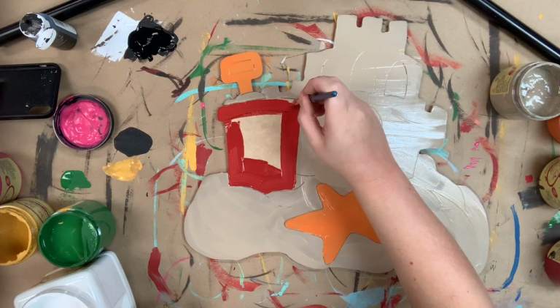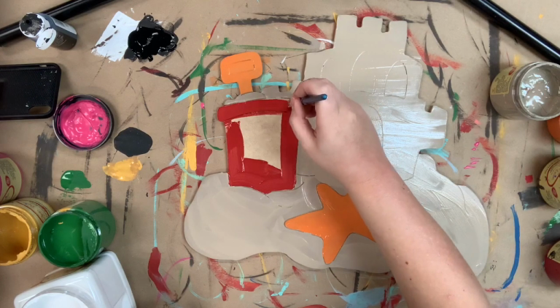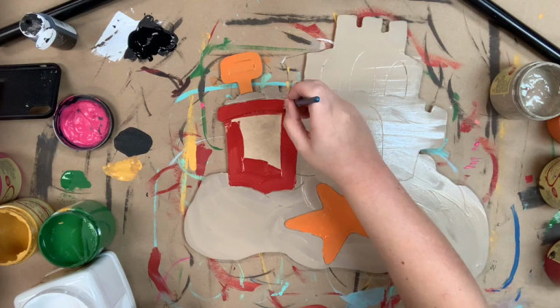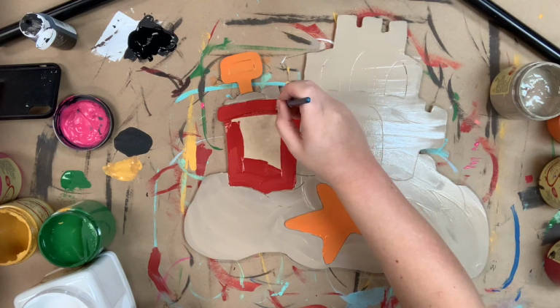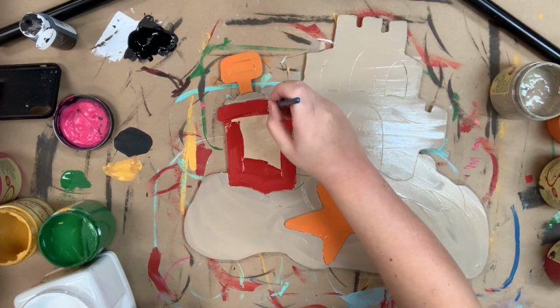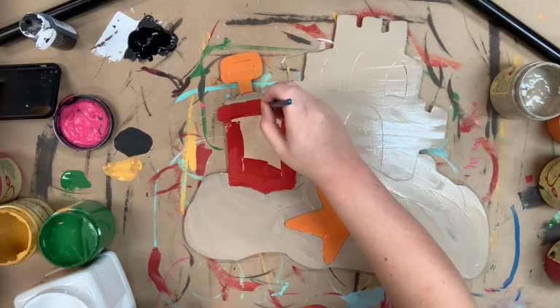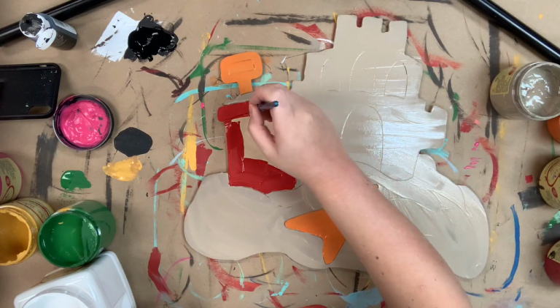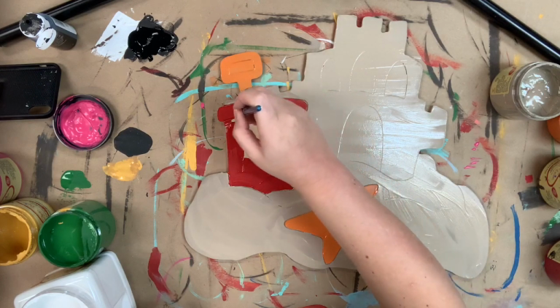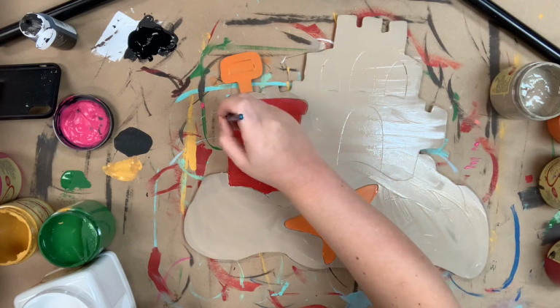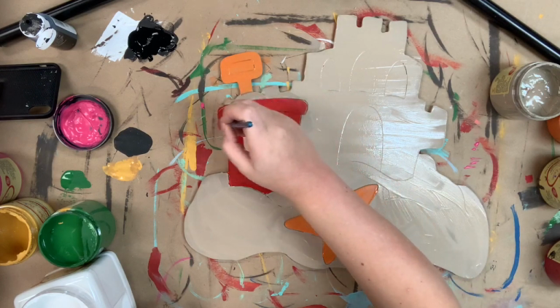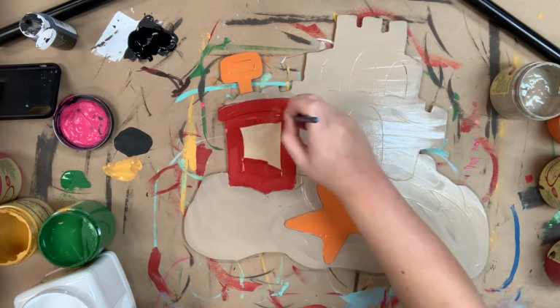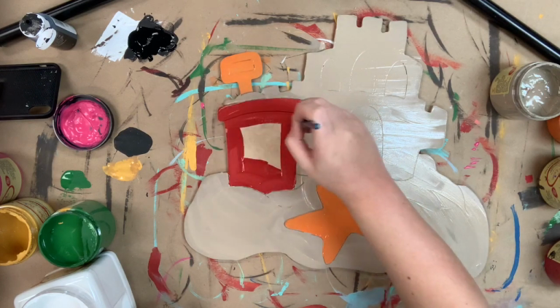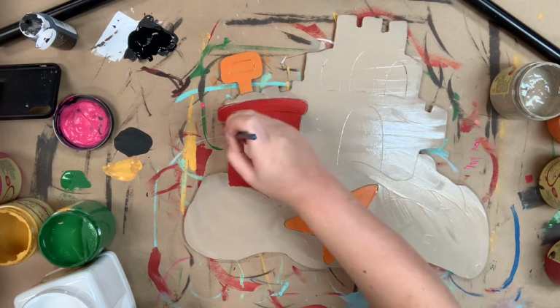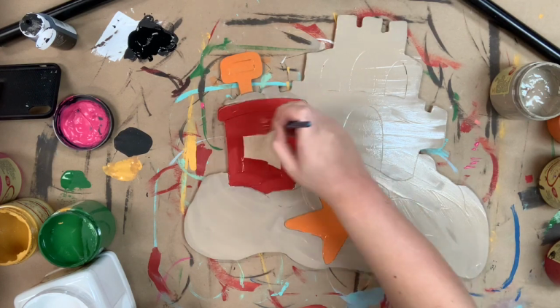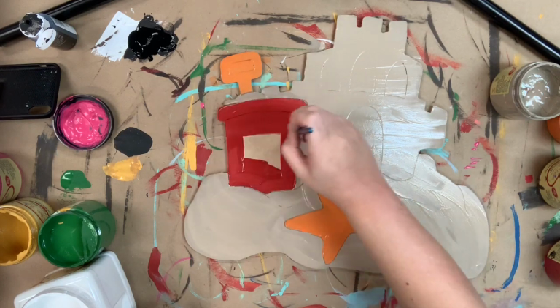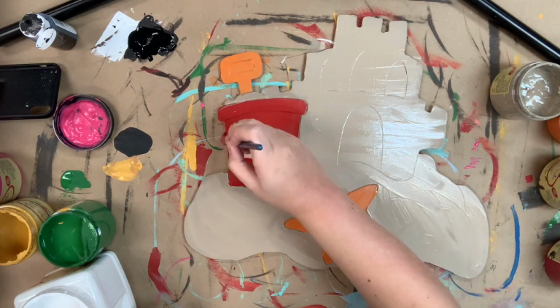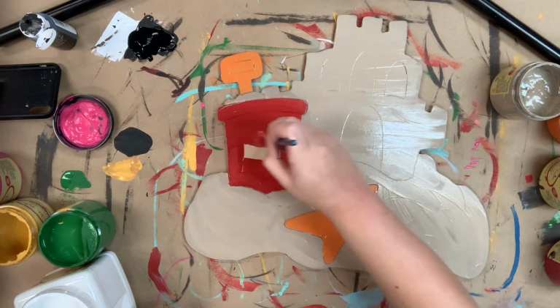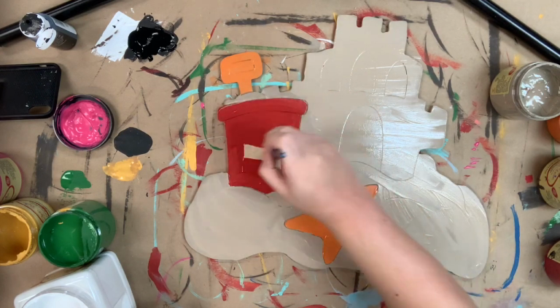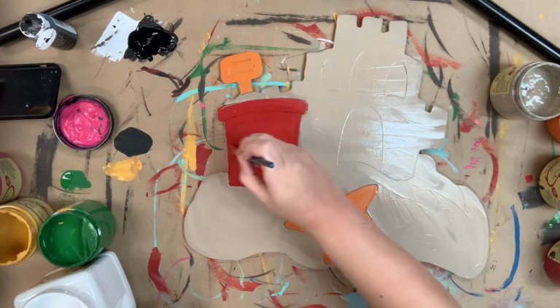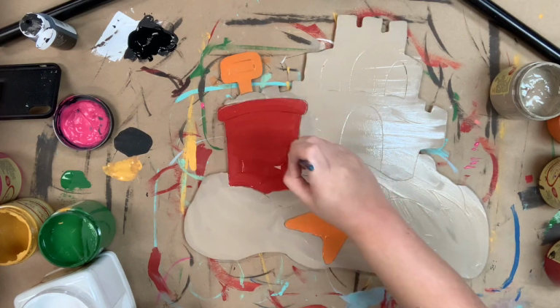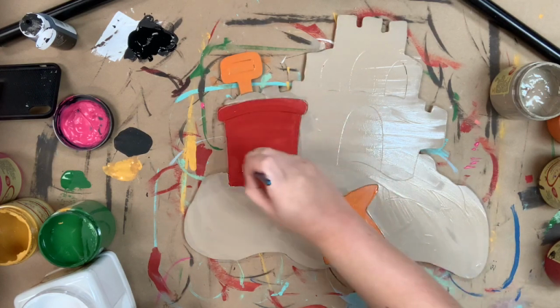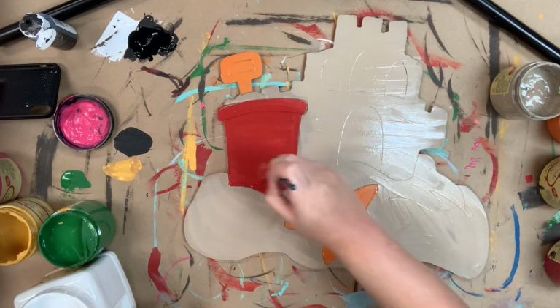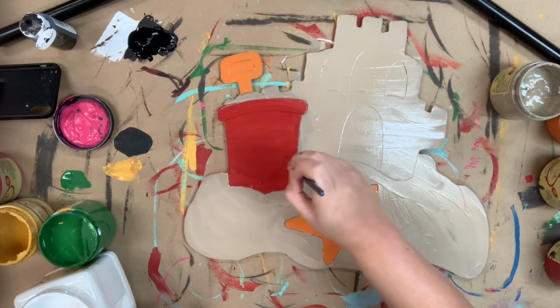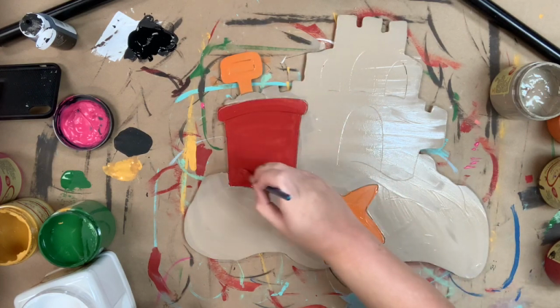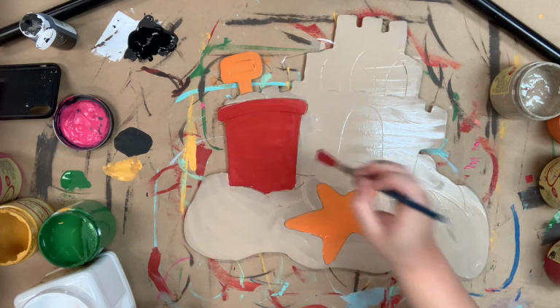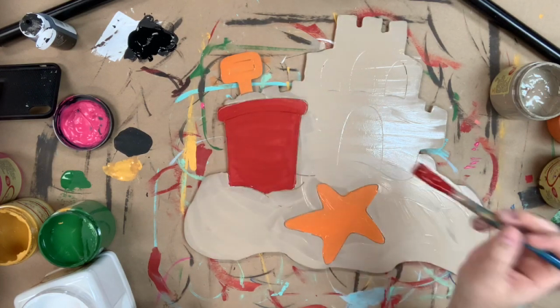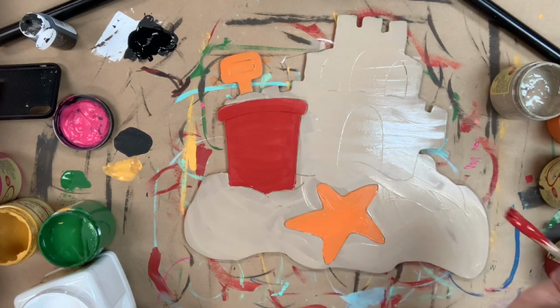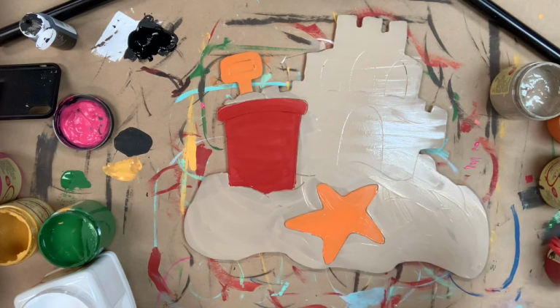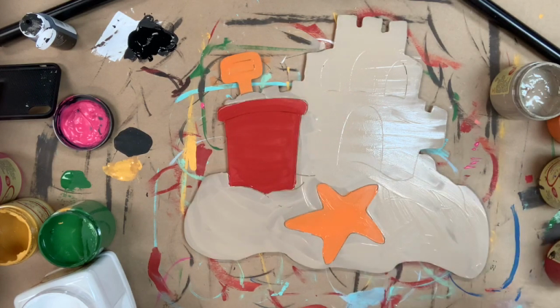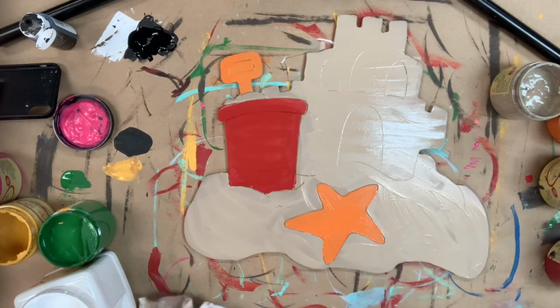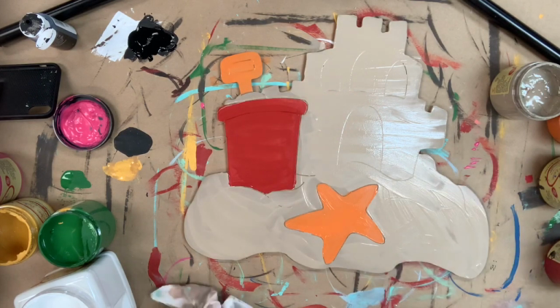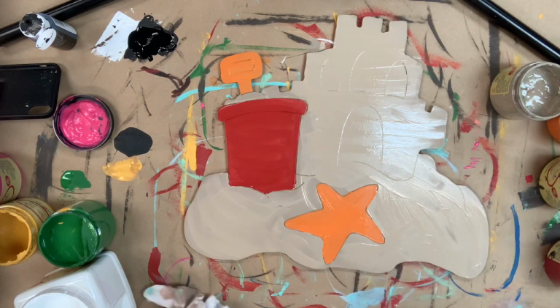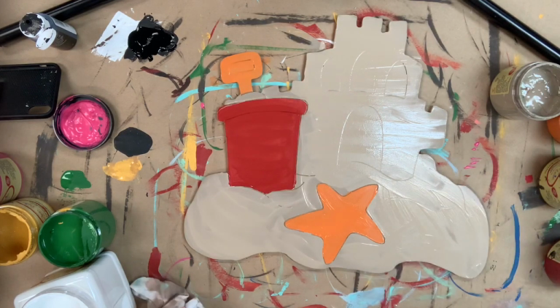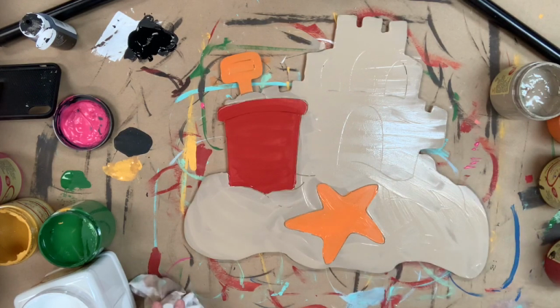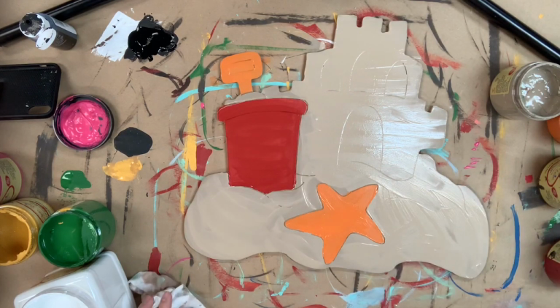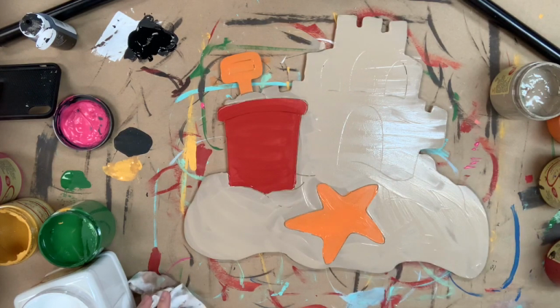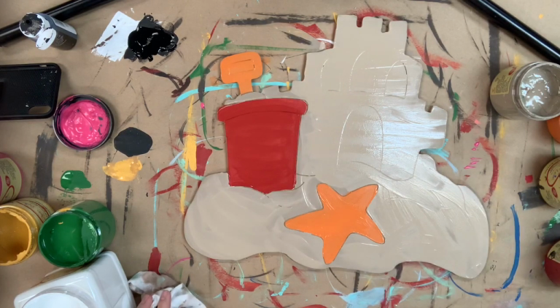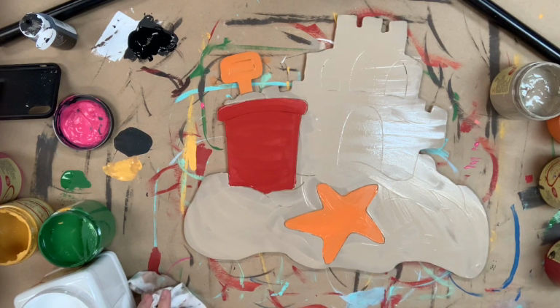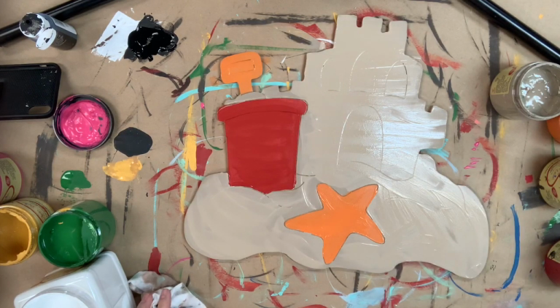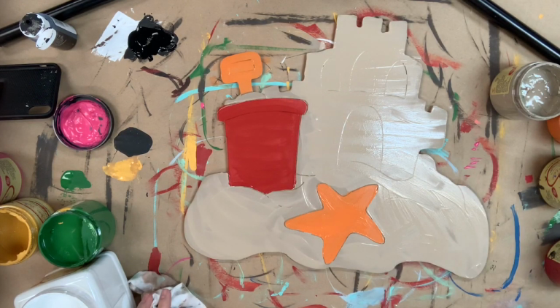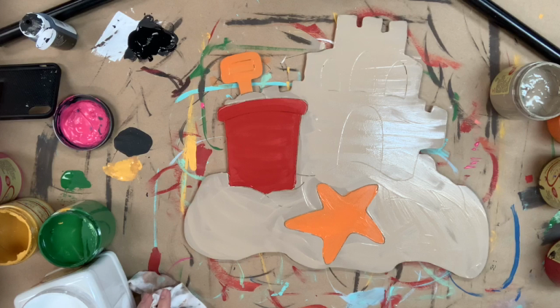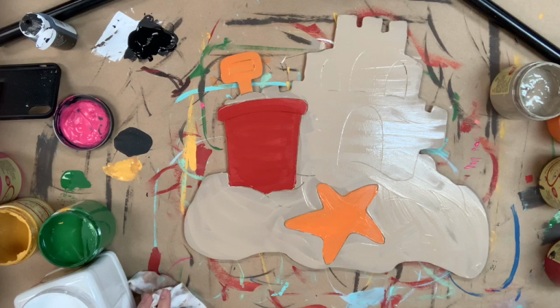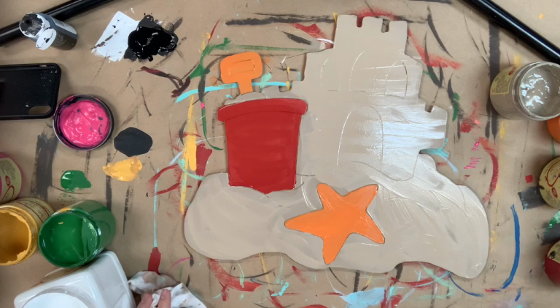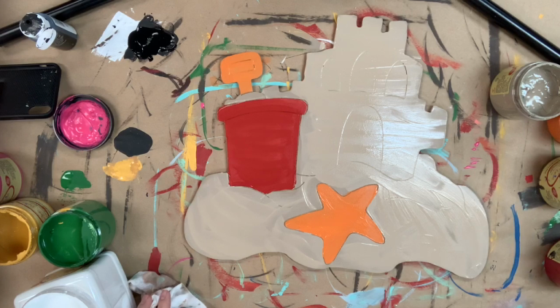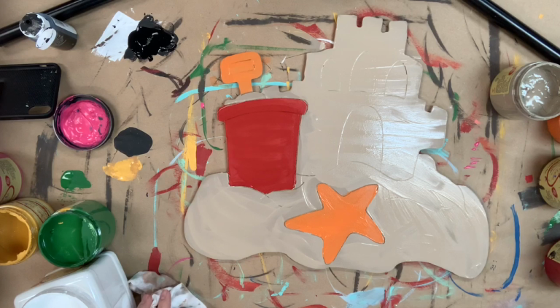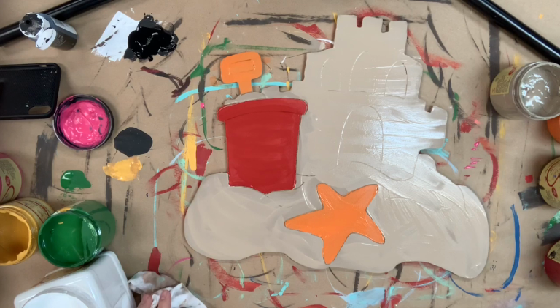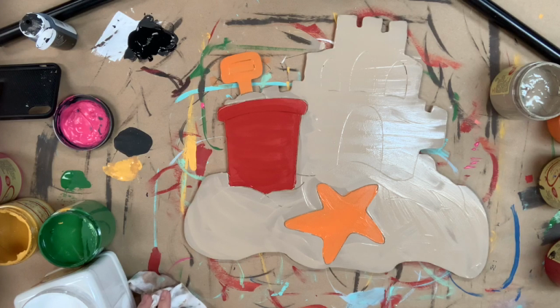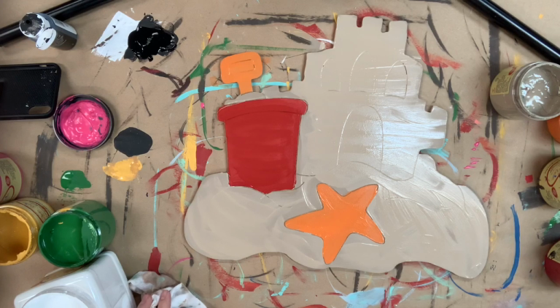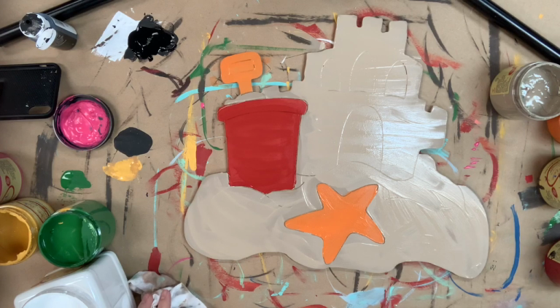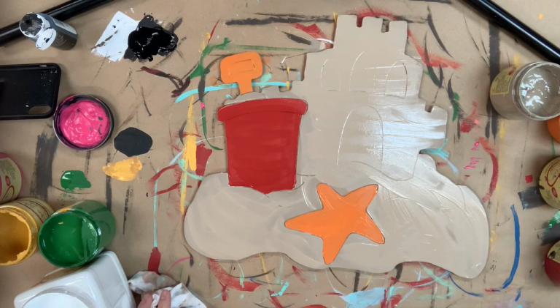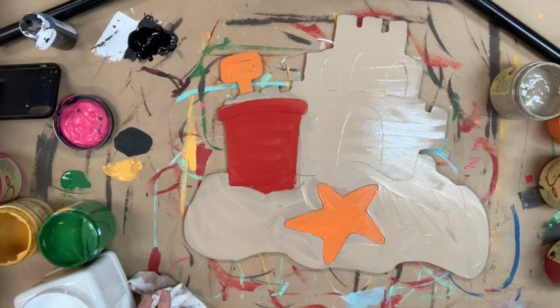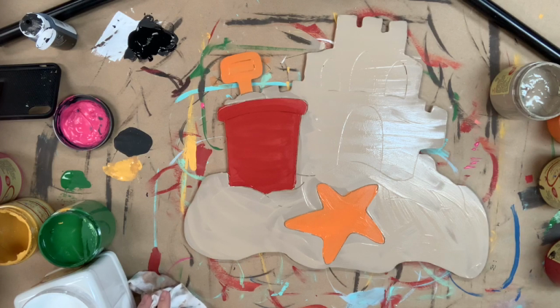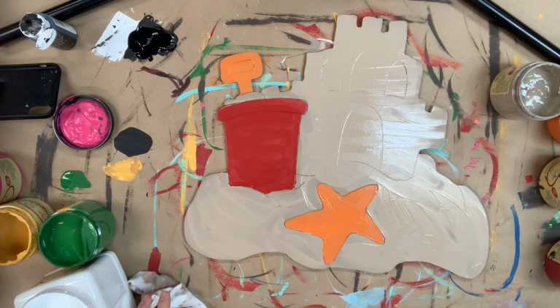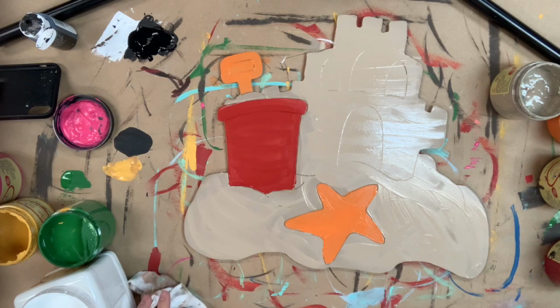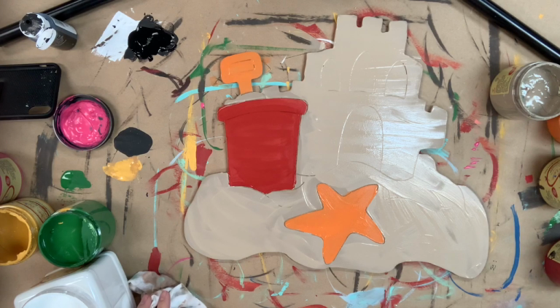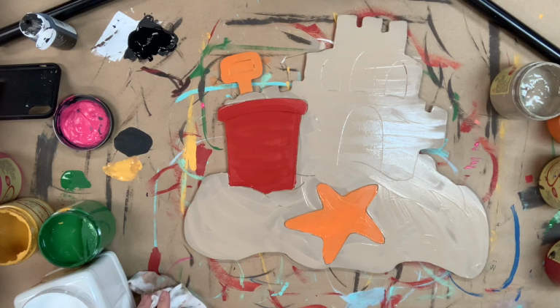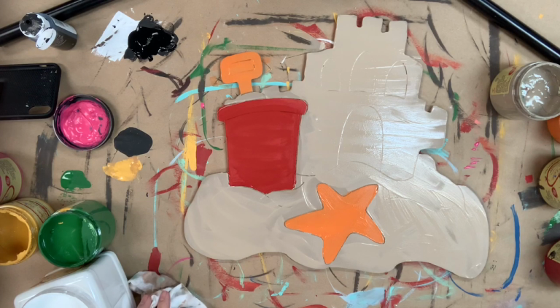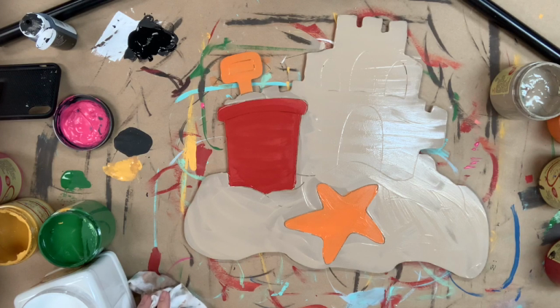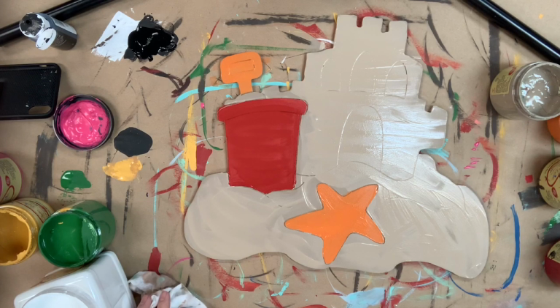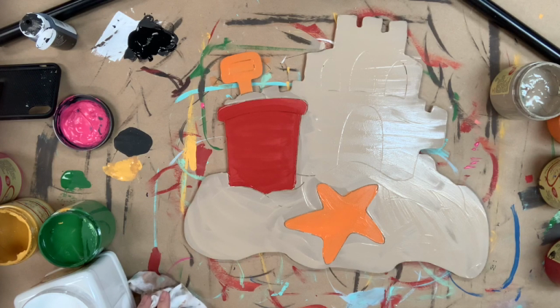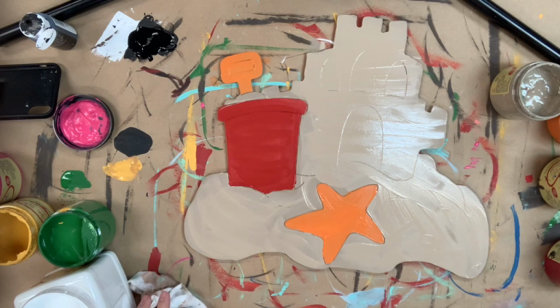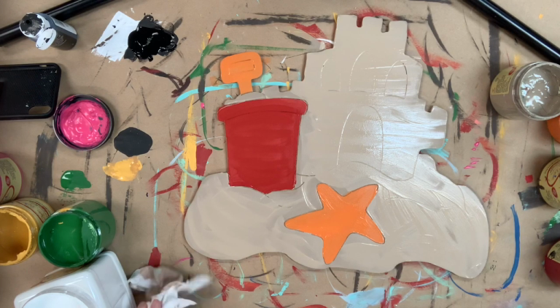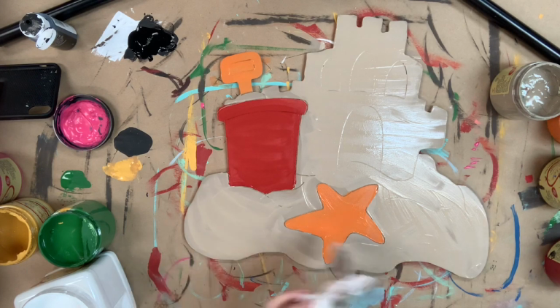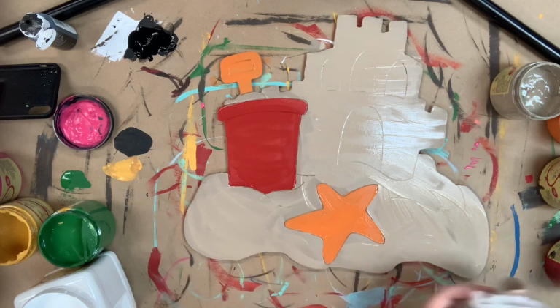After that I'm going to go in with a number four round to begin to outline. I'm going to be outlining everything on my sandcastle in the color chocolate.